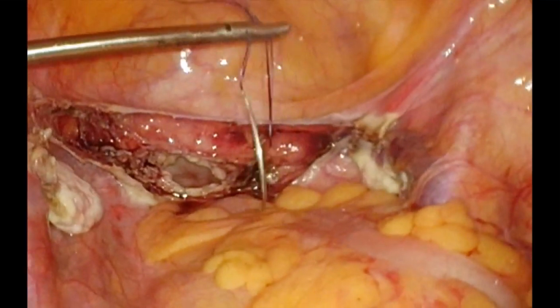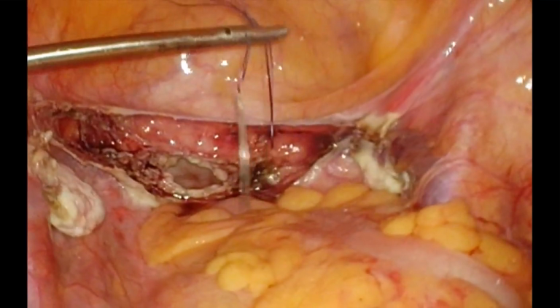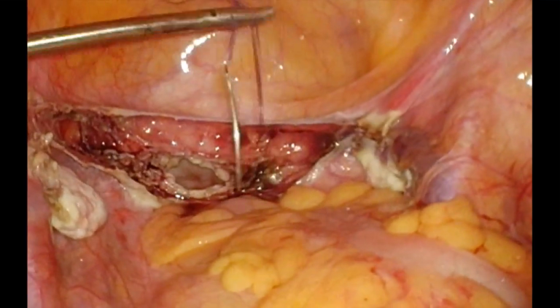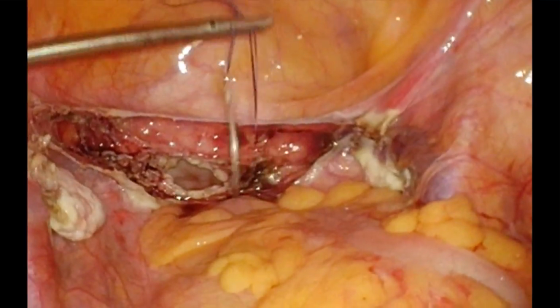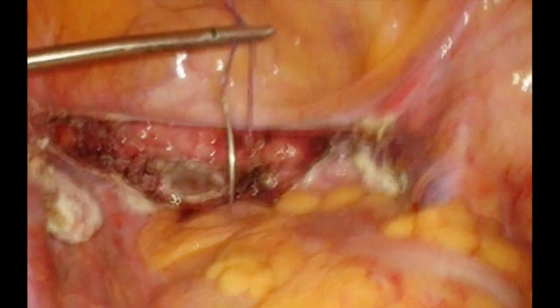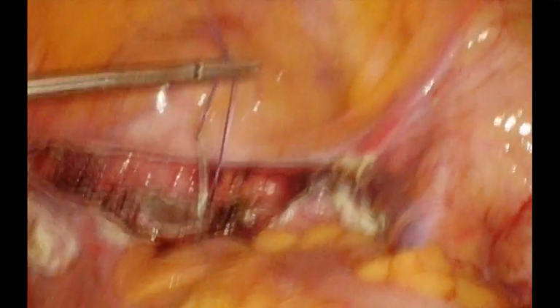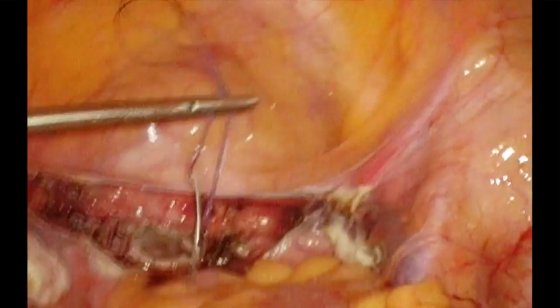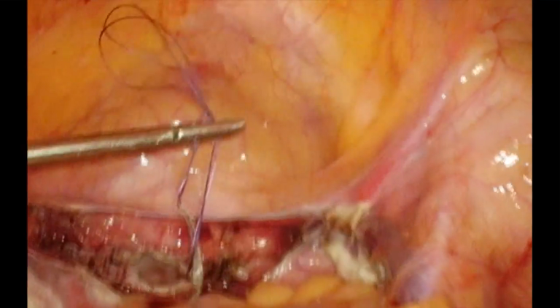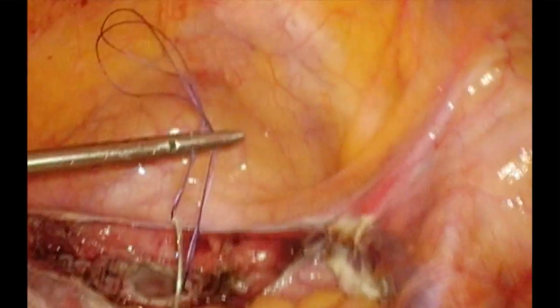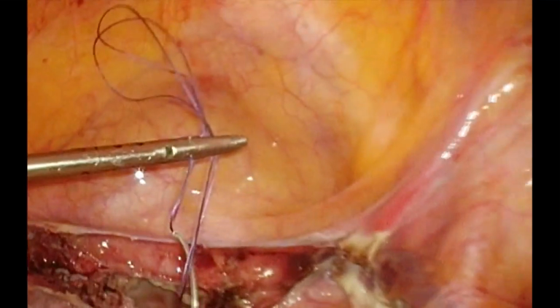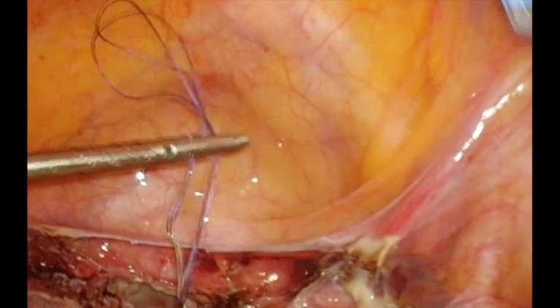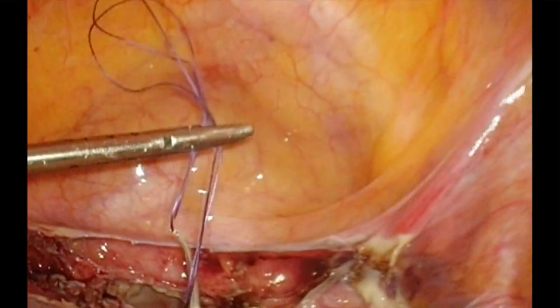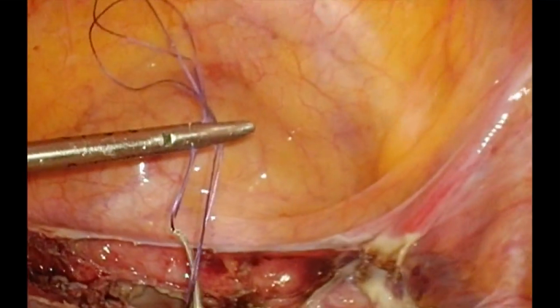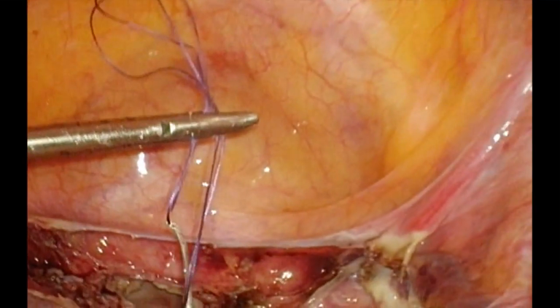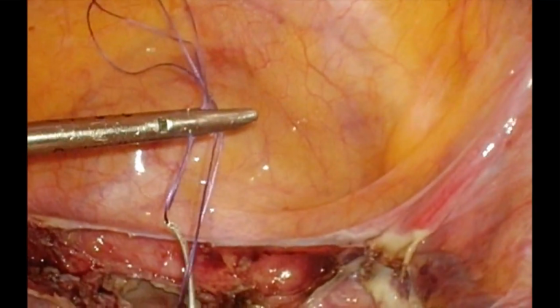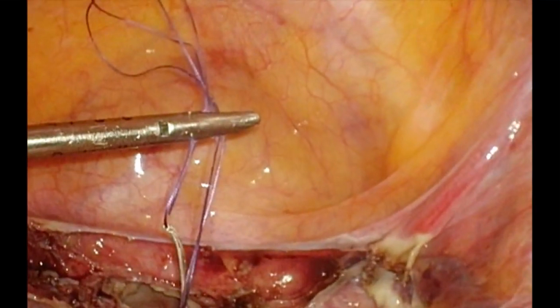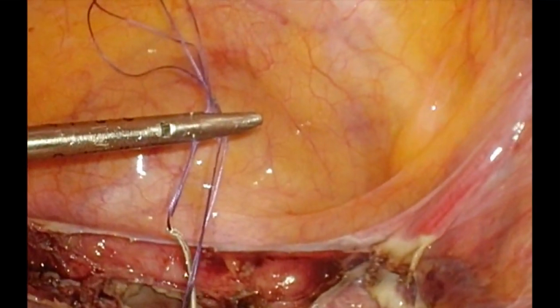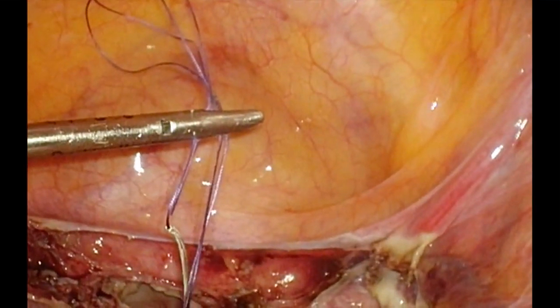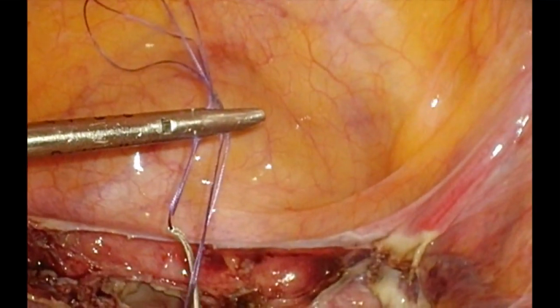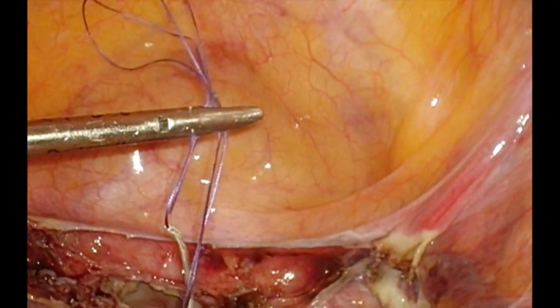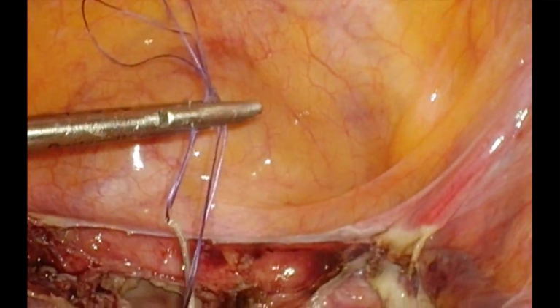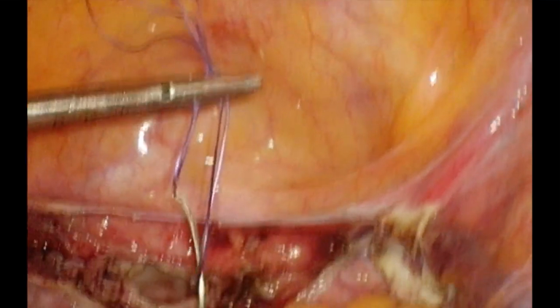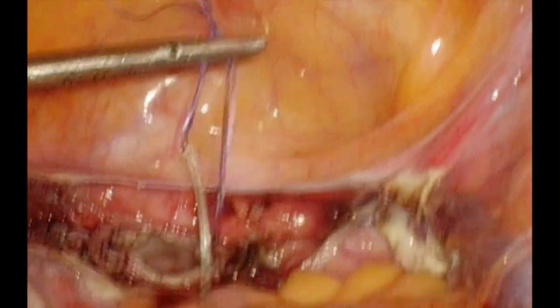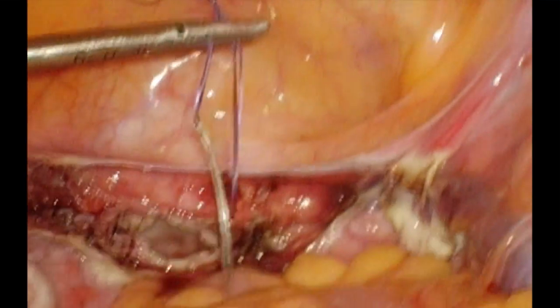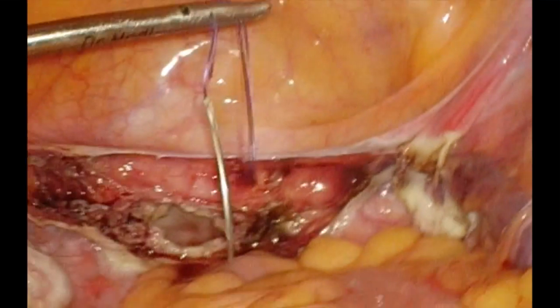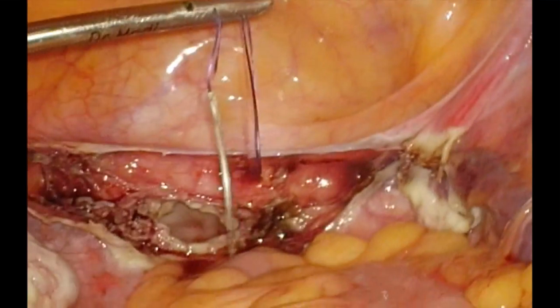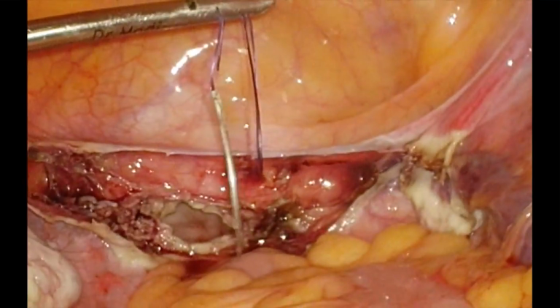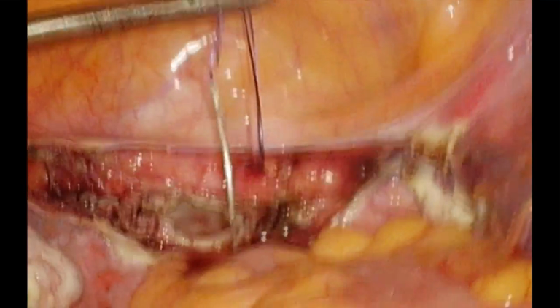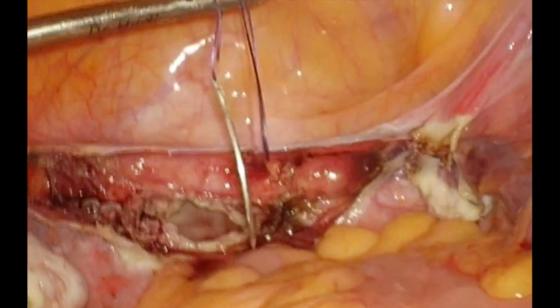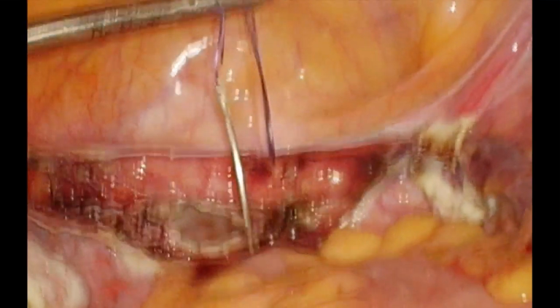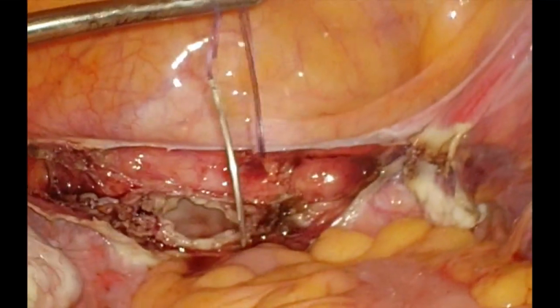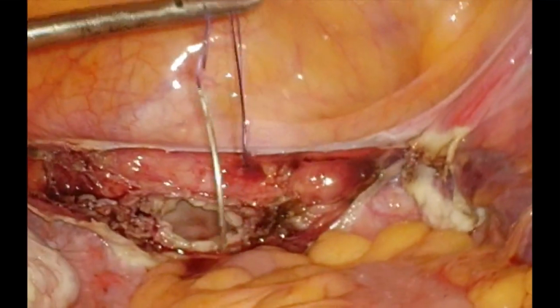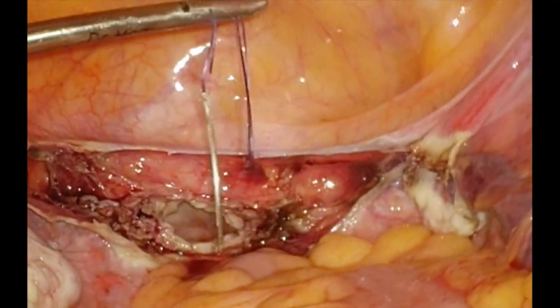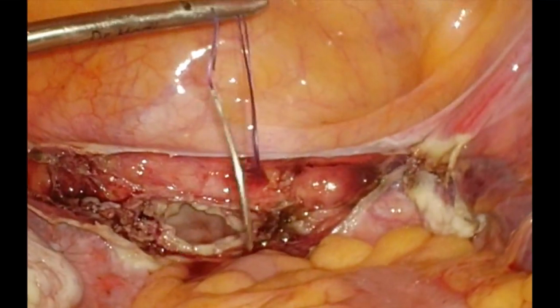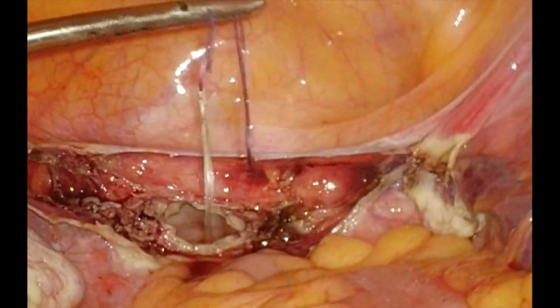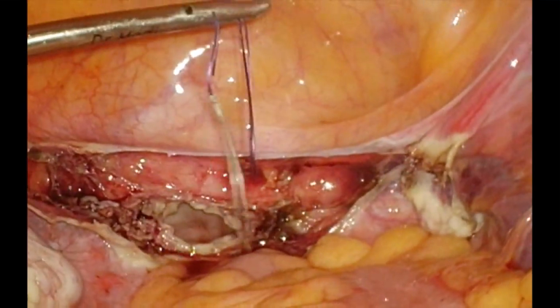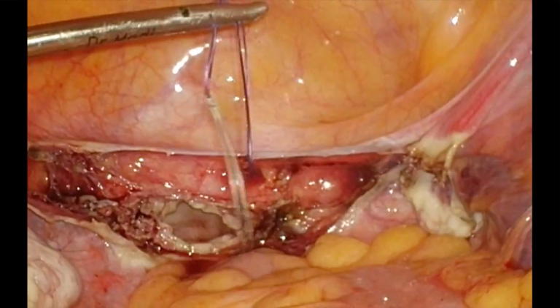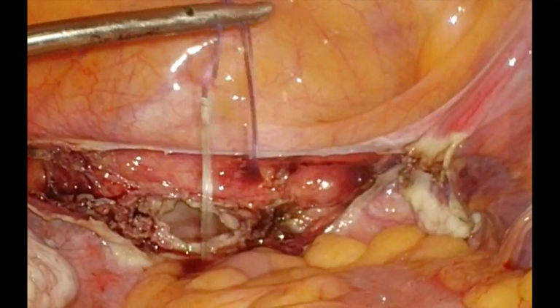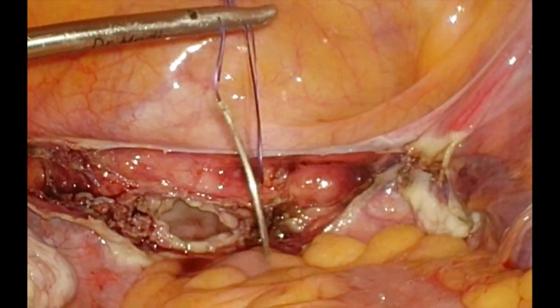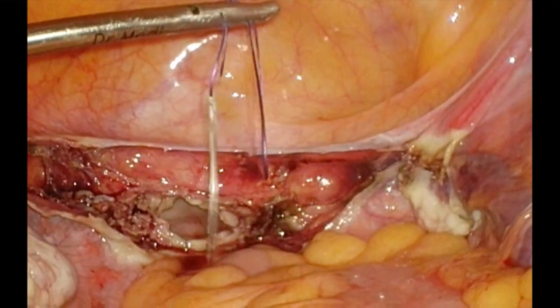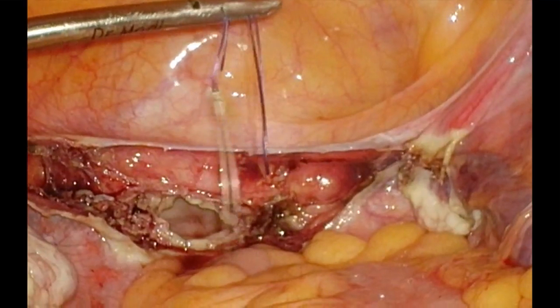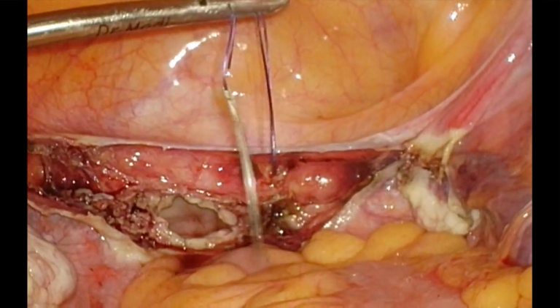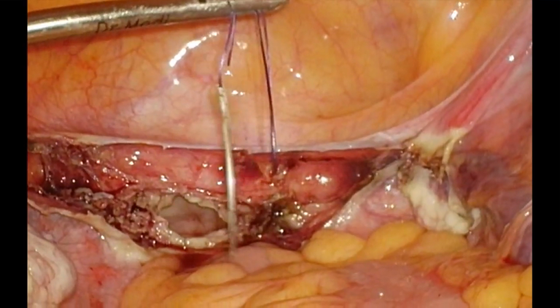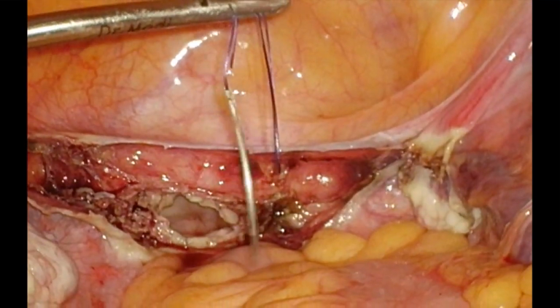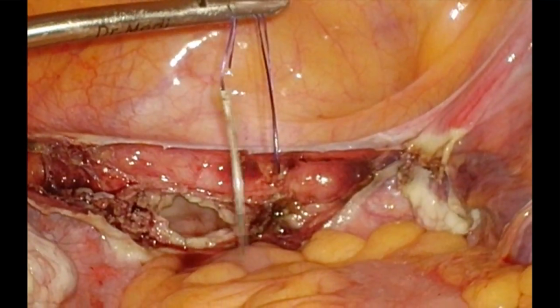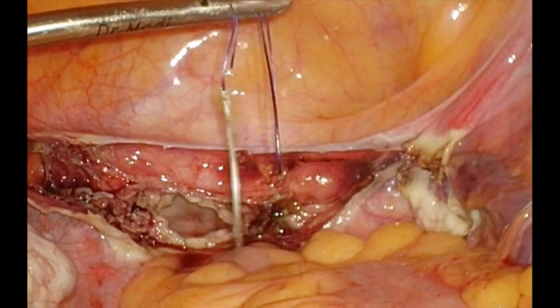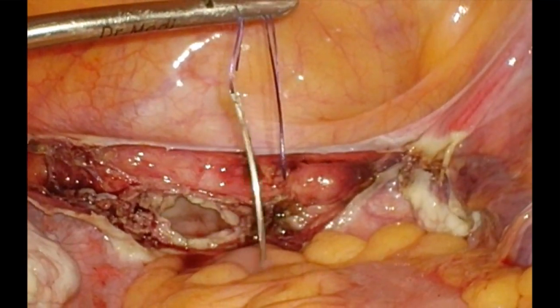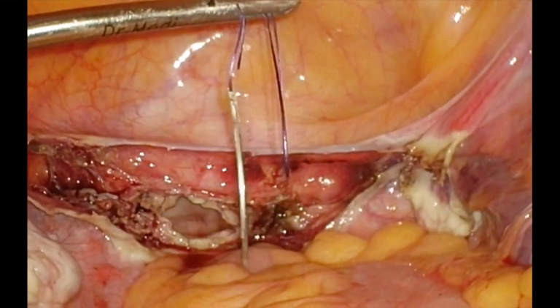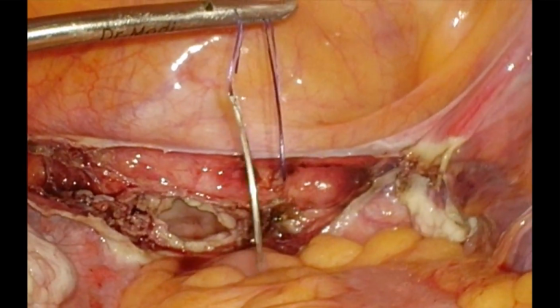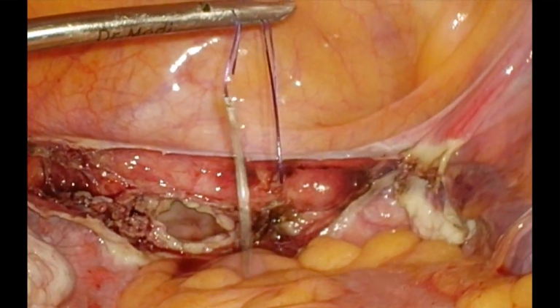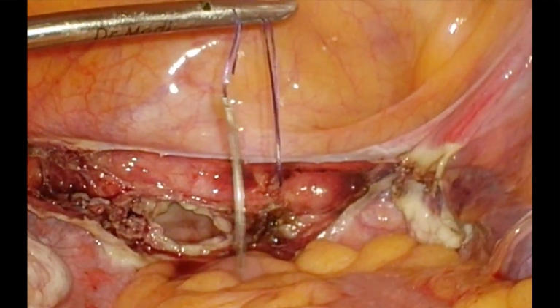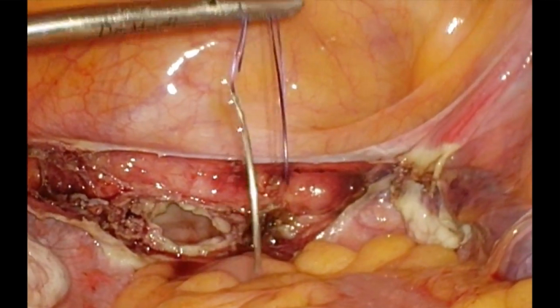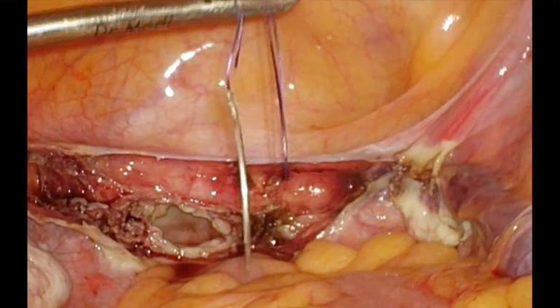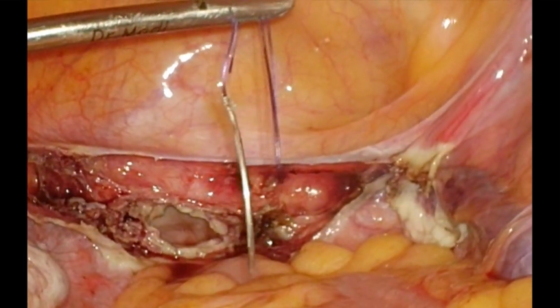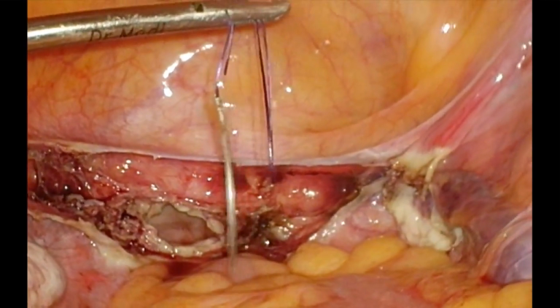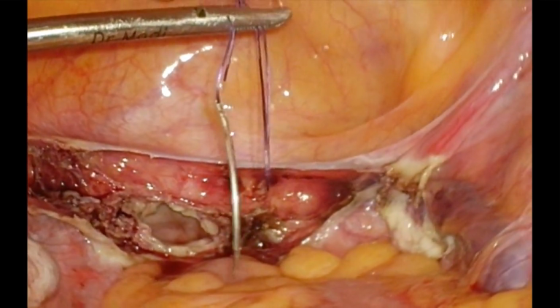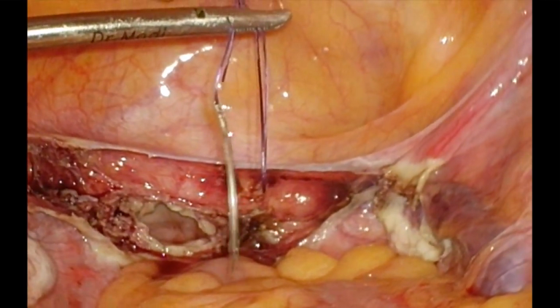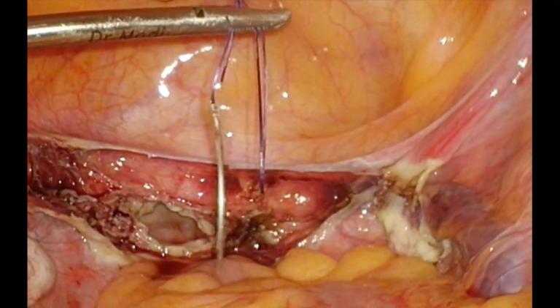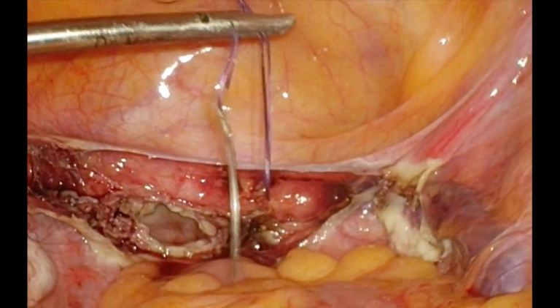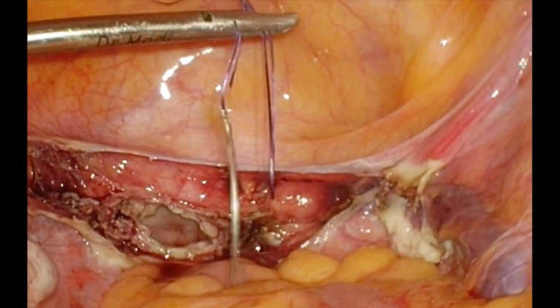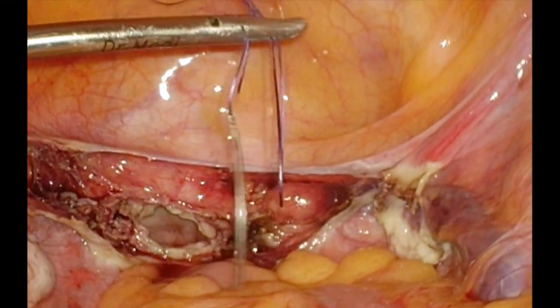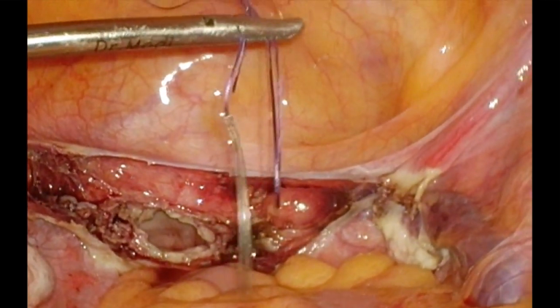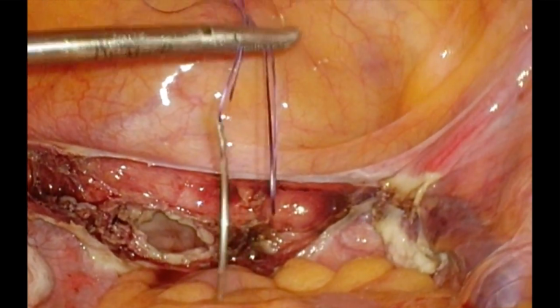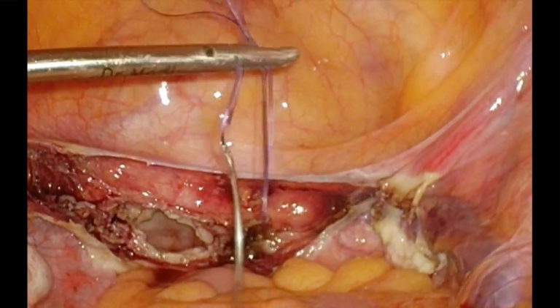The thread is held in a zigzag manner so I do not have to keep on pulling the thread inside. The thread has already come in completely.